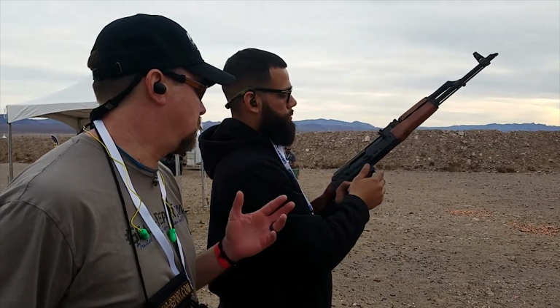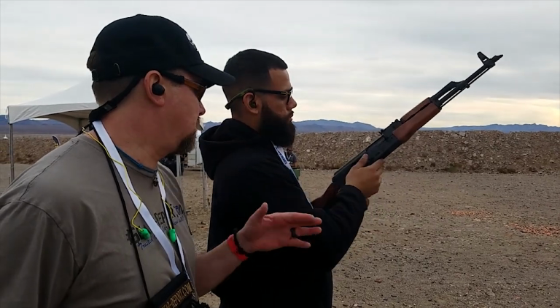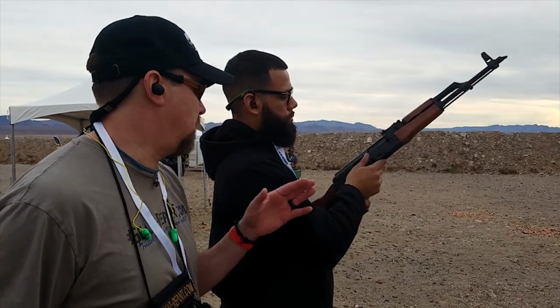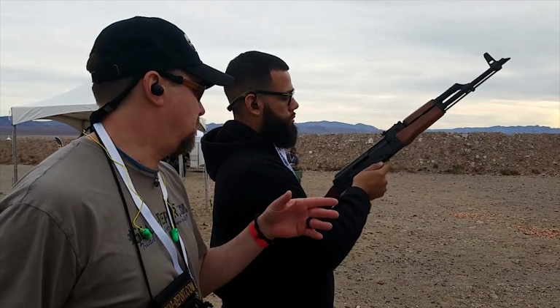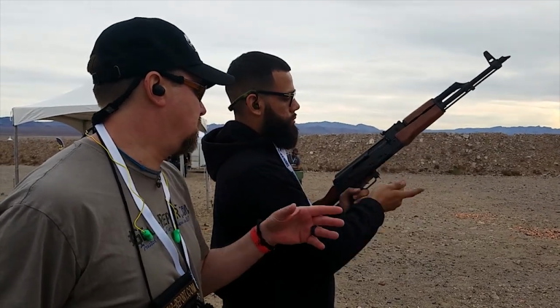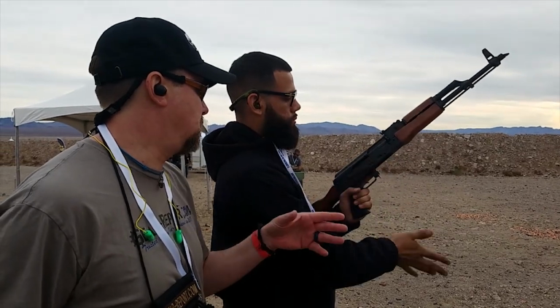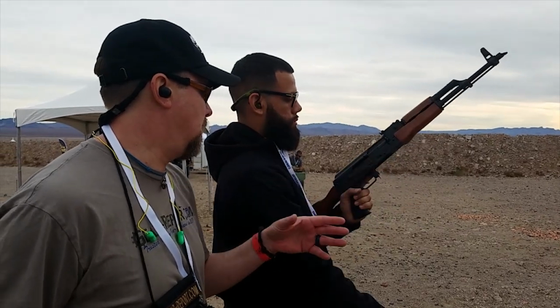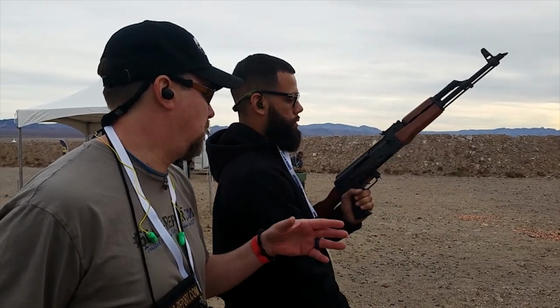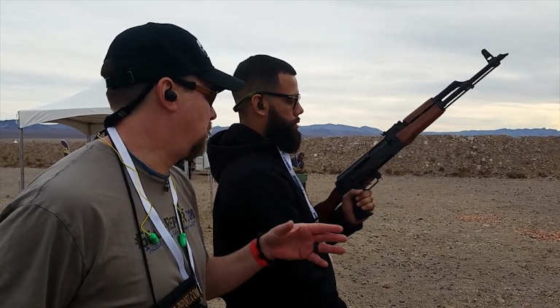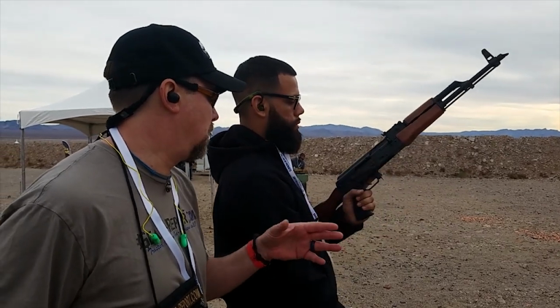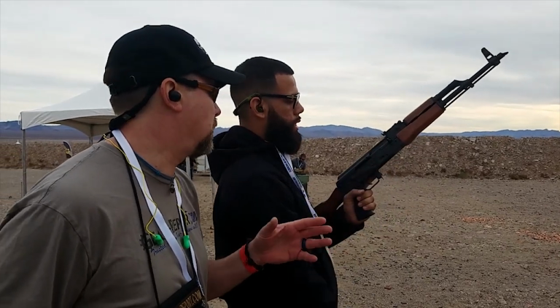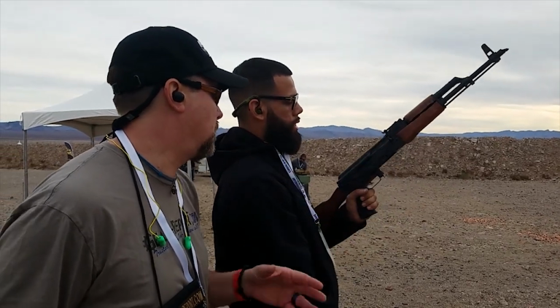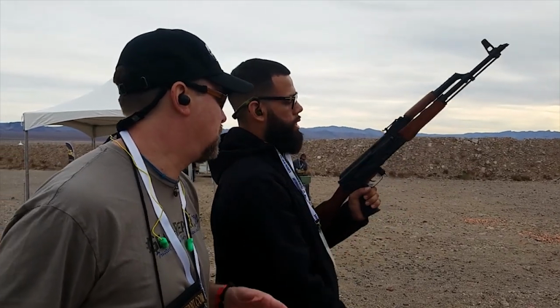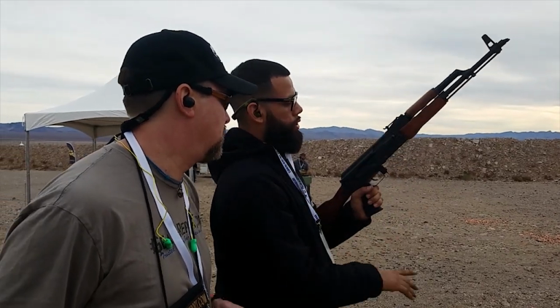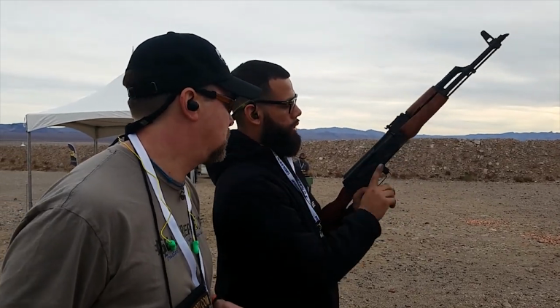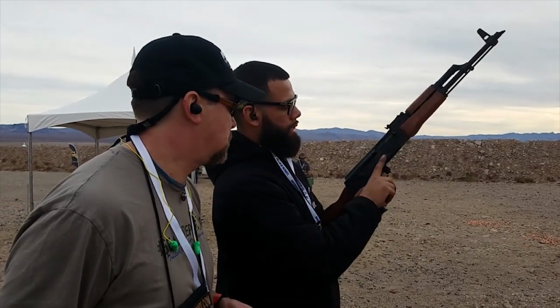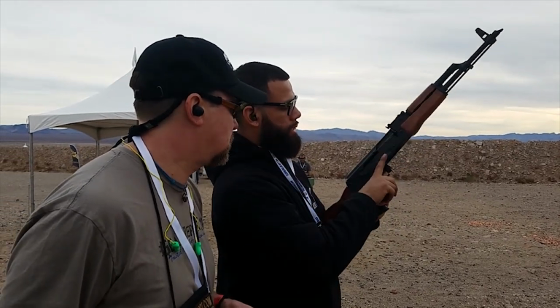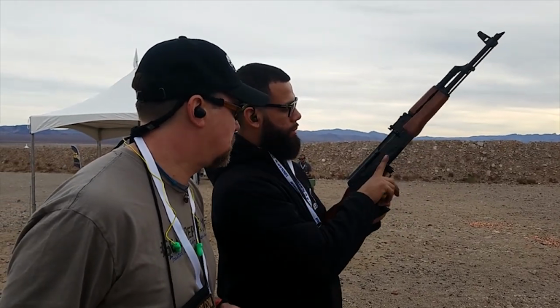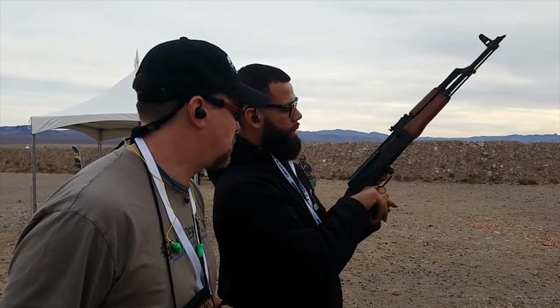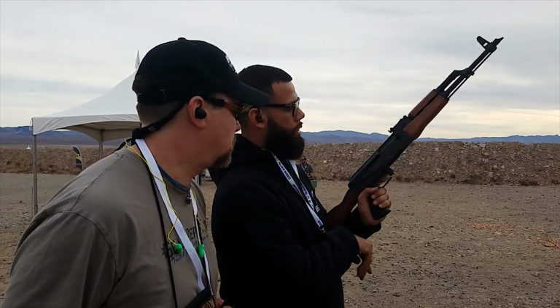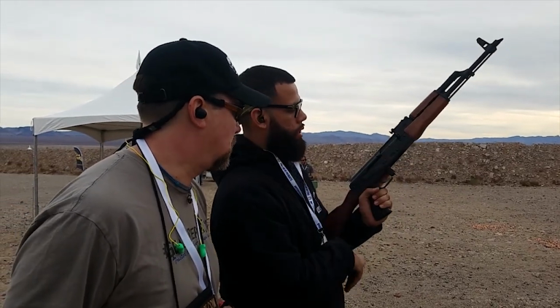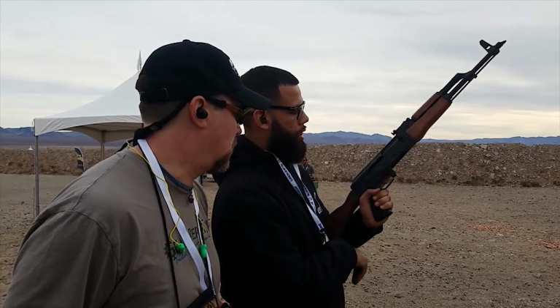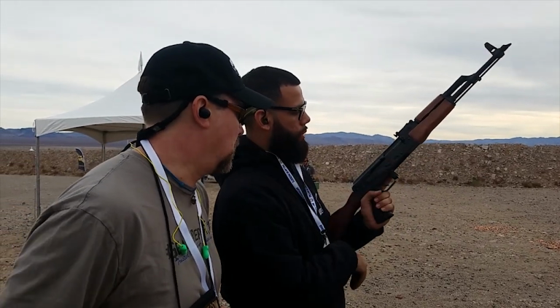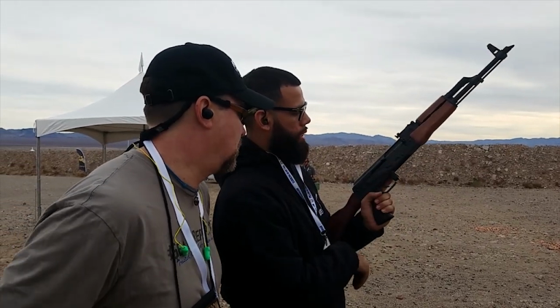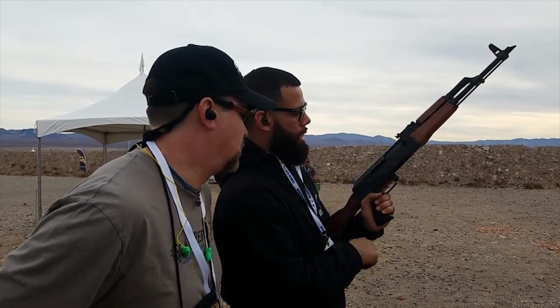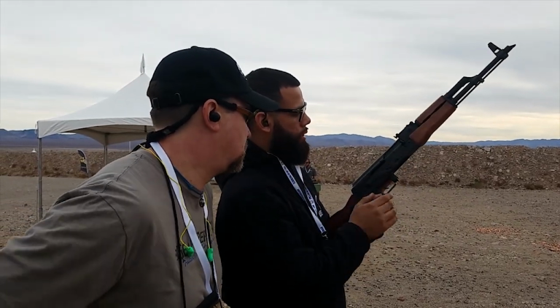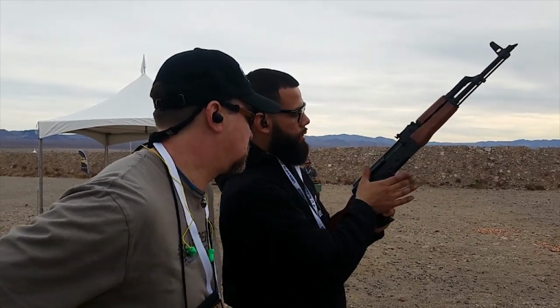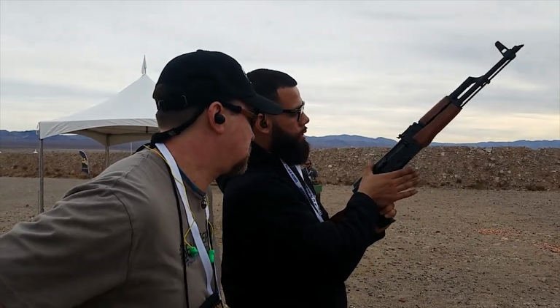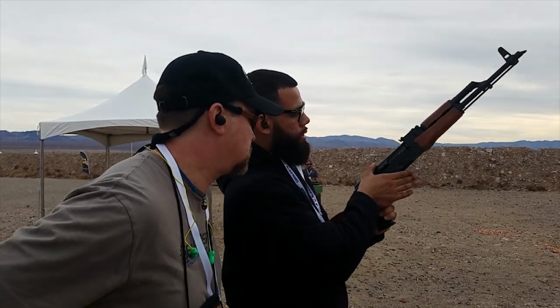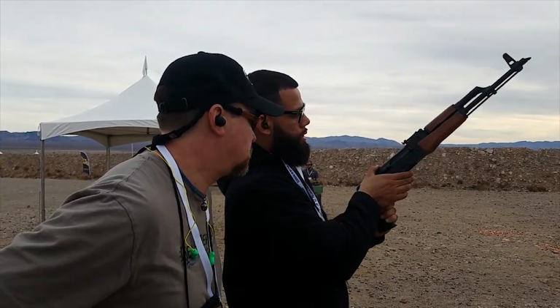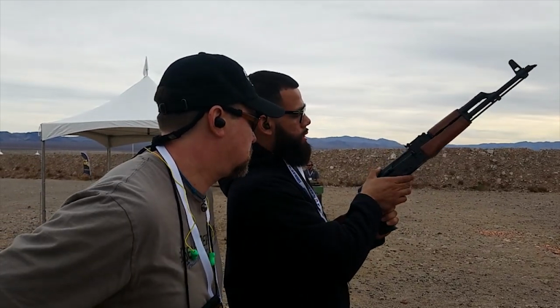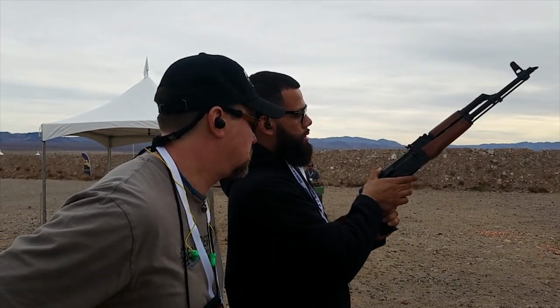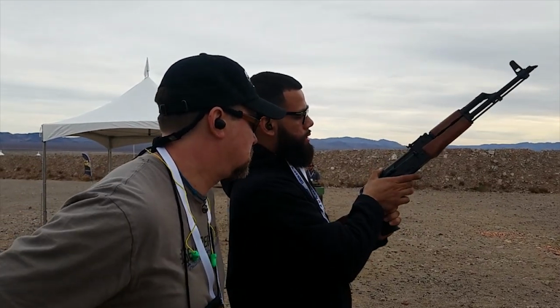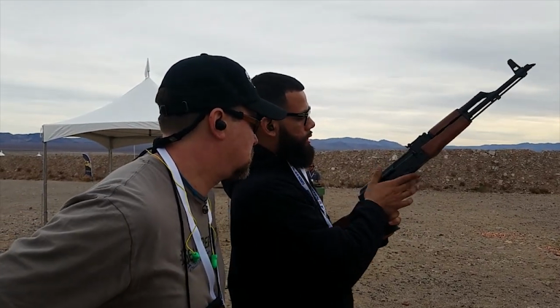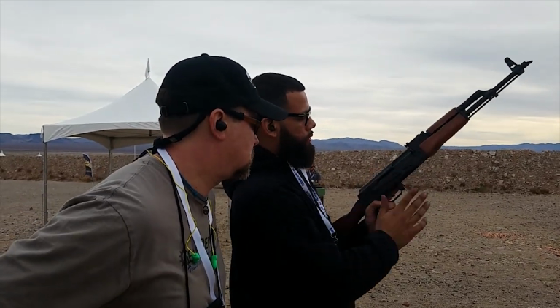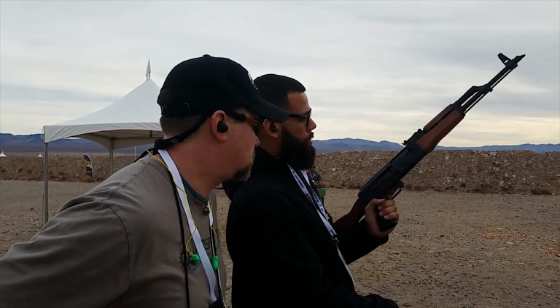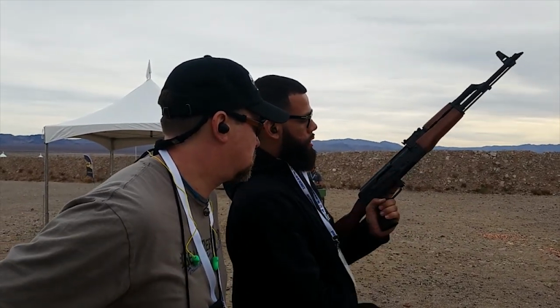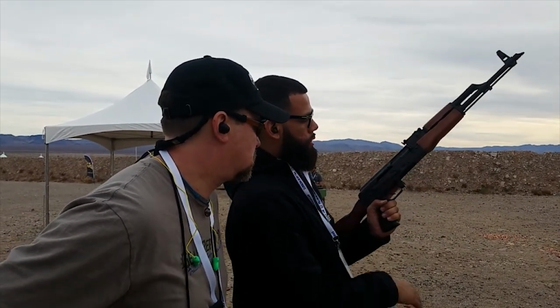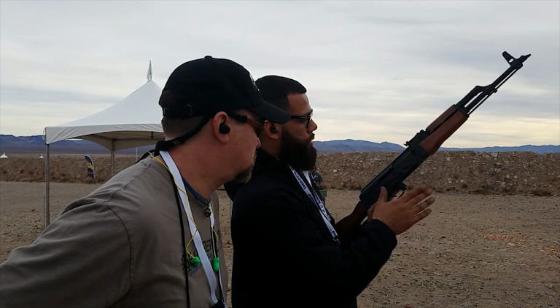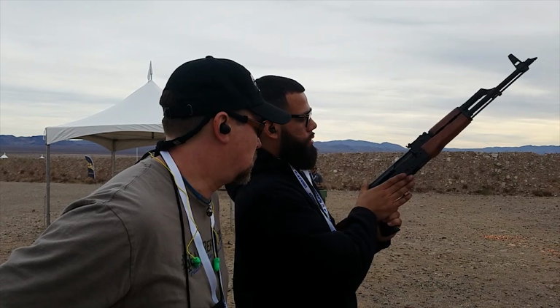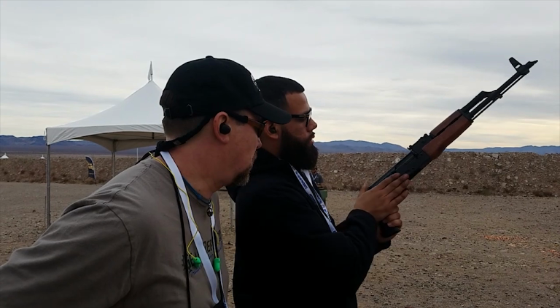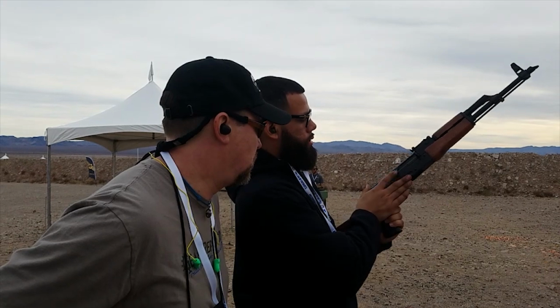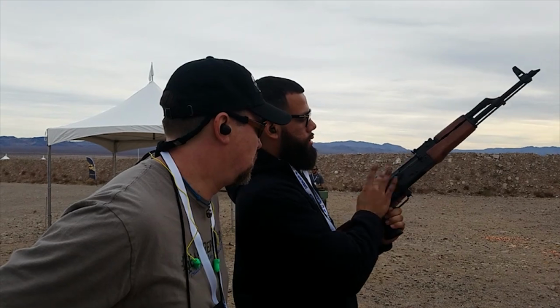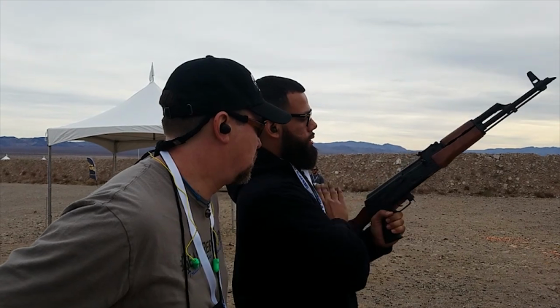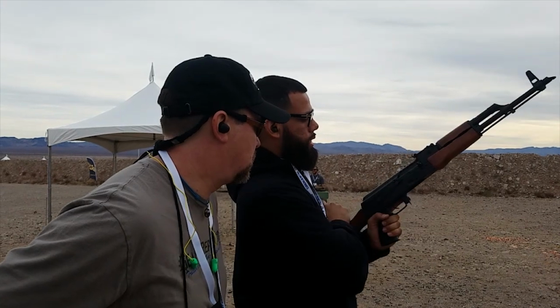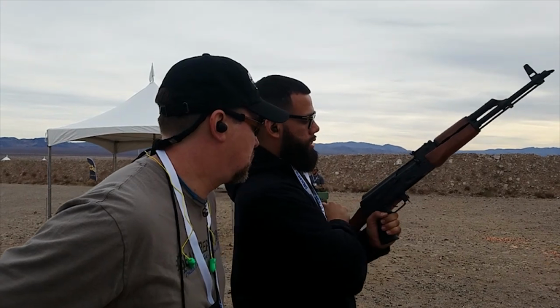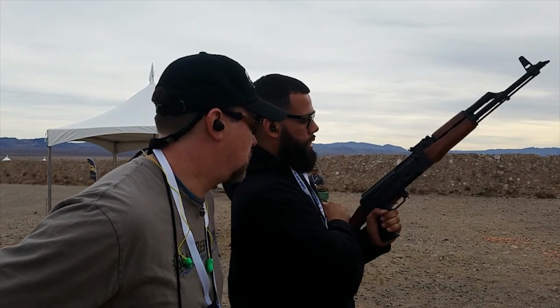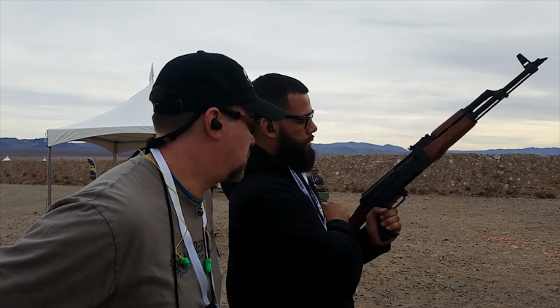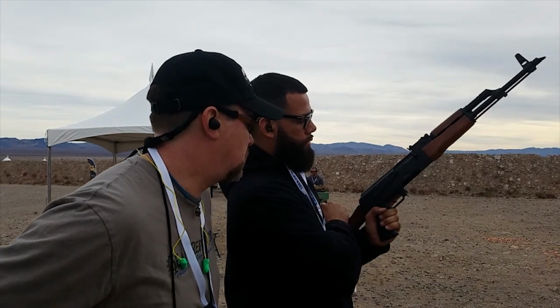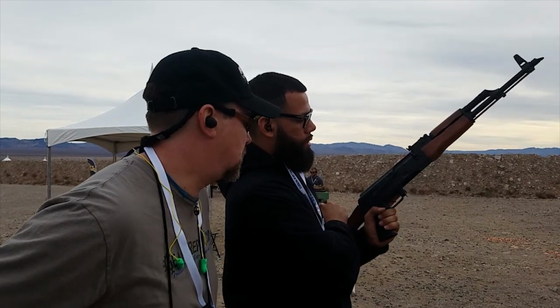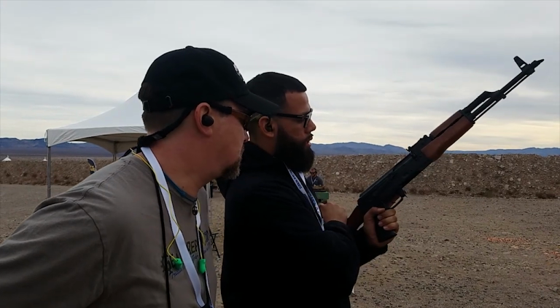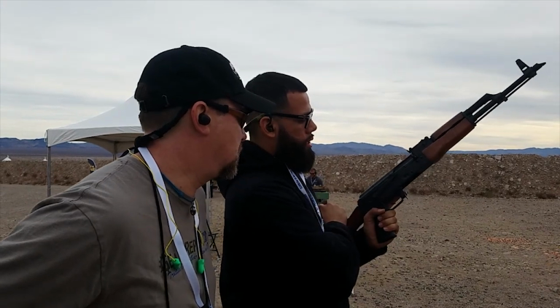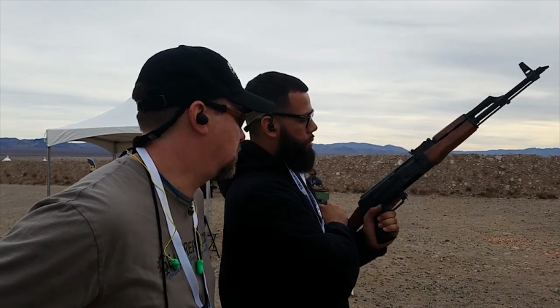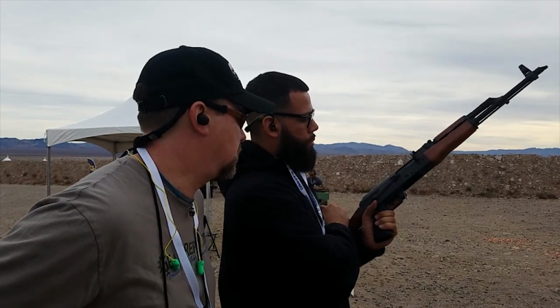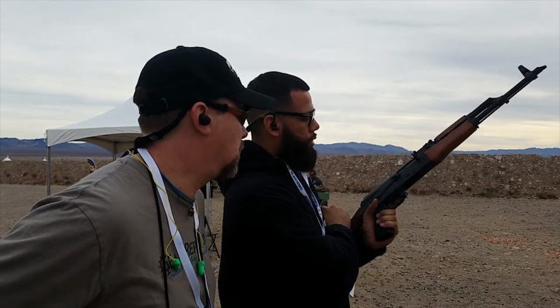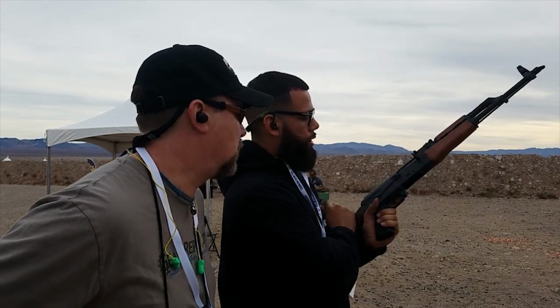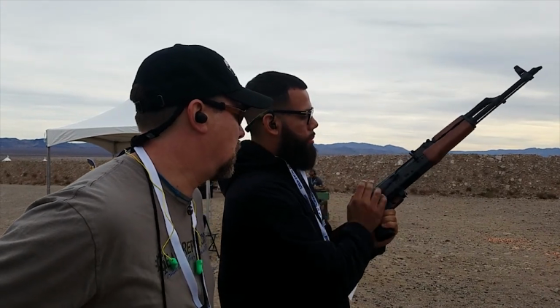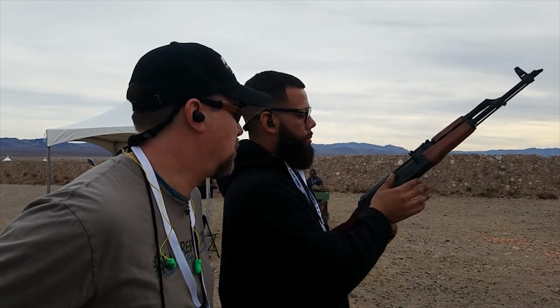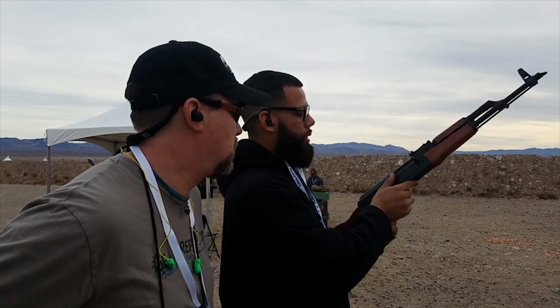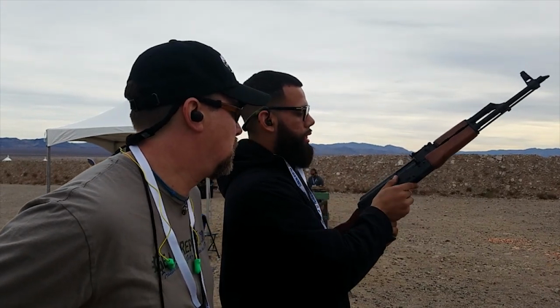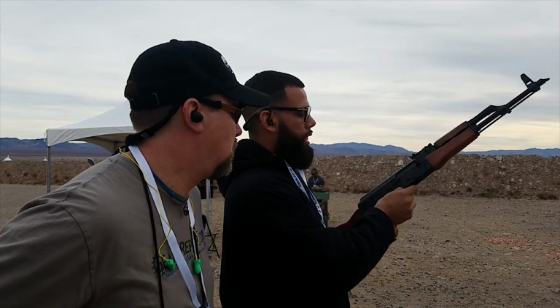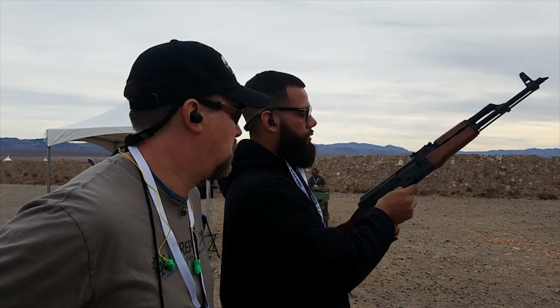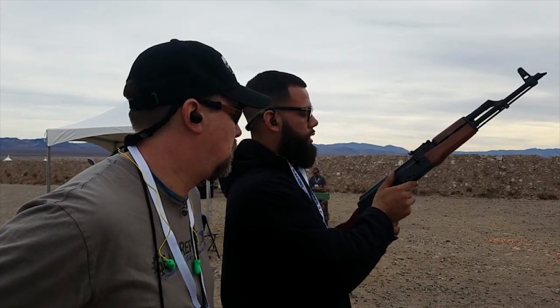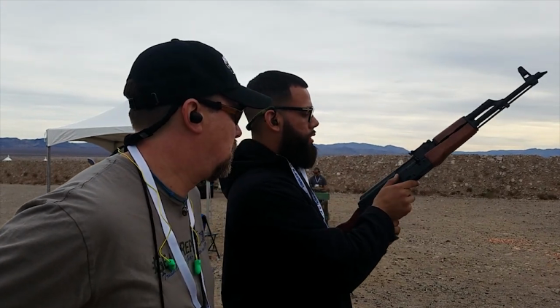So the safety is down — that's semi, all the way down. Full auto. And that's safe. That's the beauty about being a lefty — you have your controls right here.